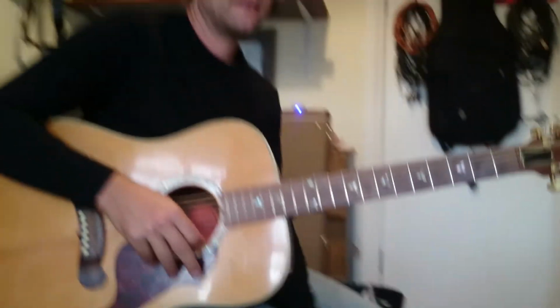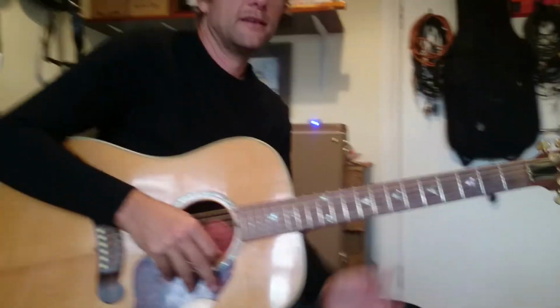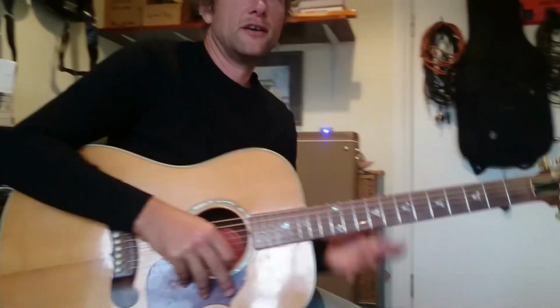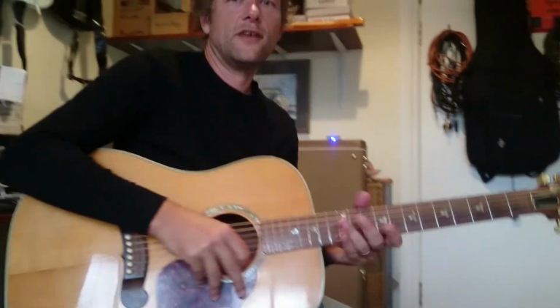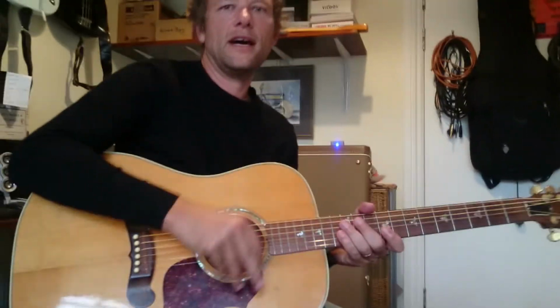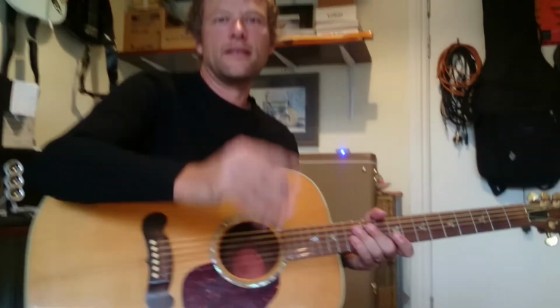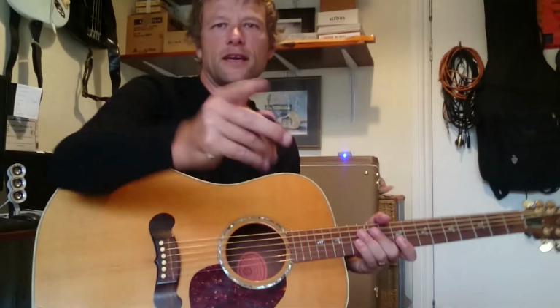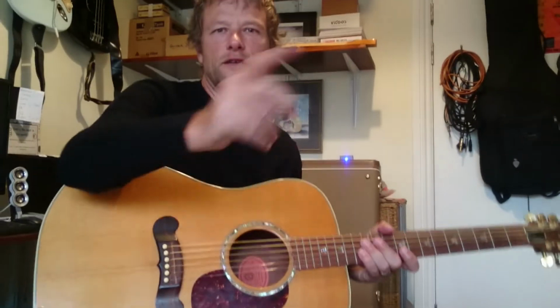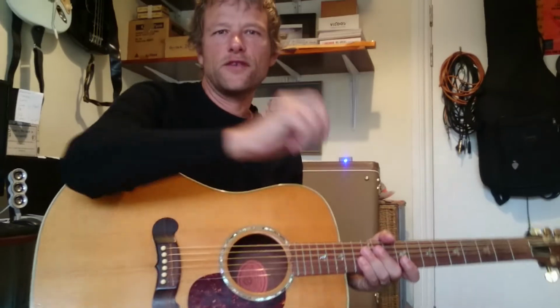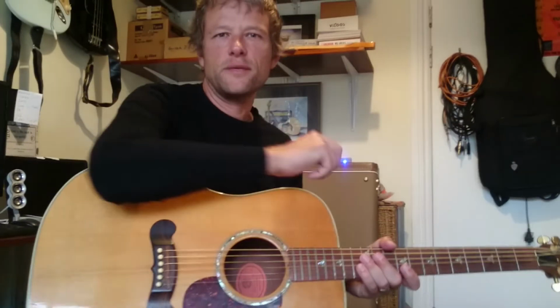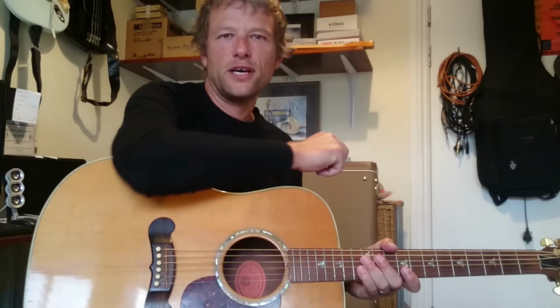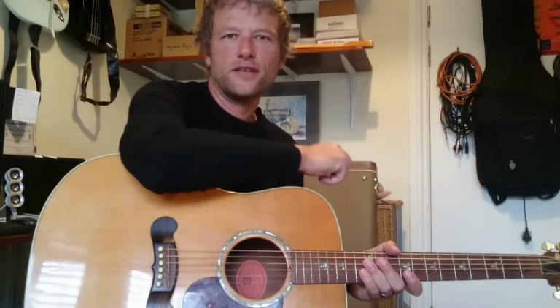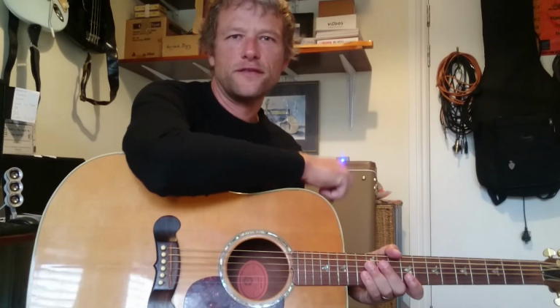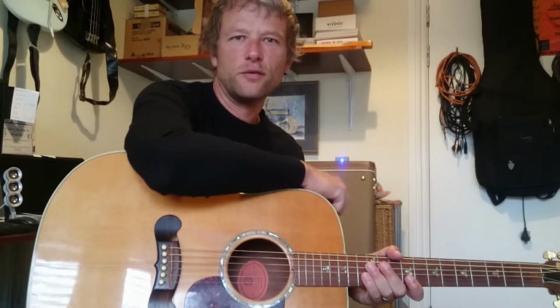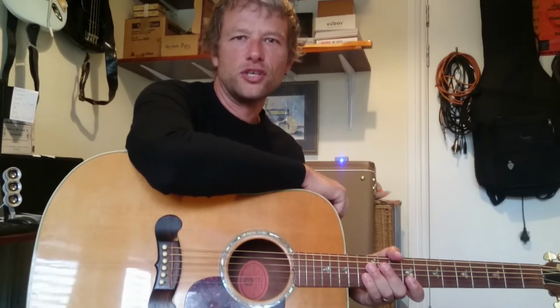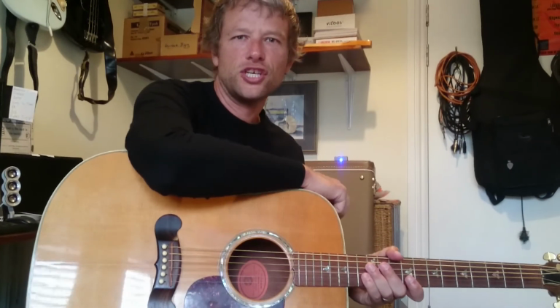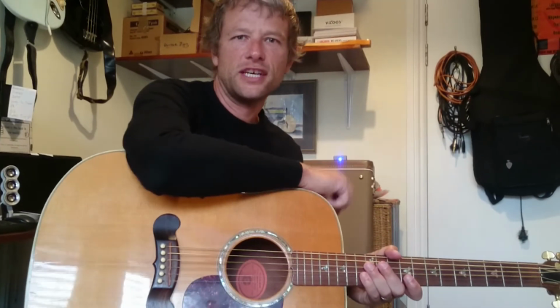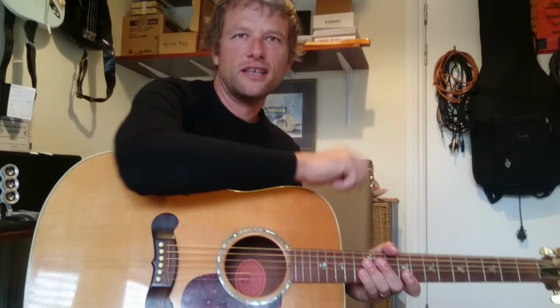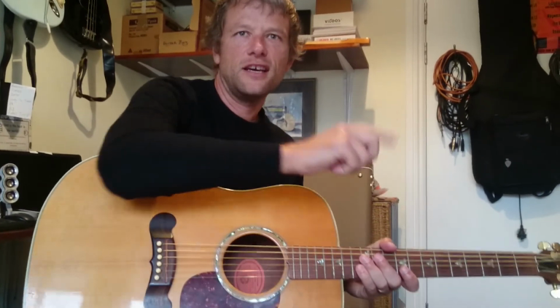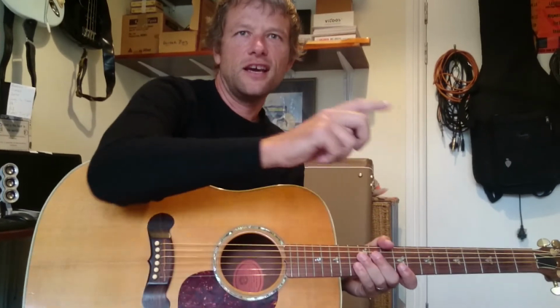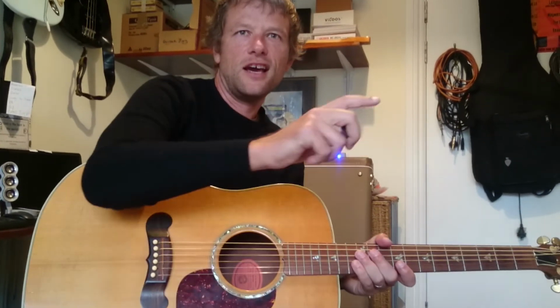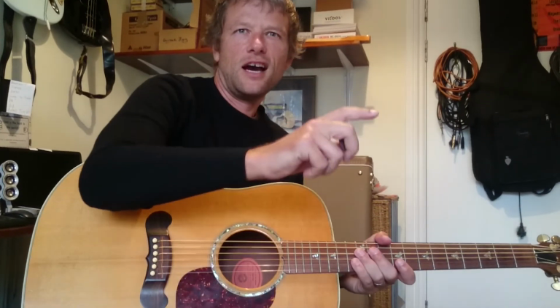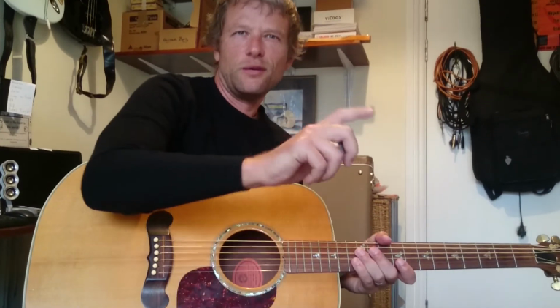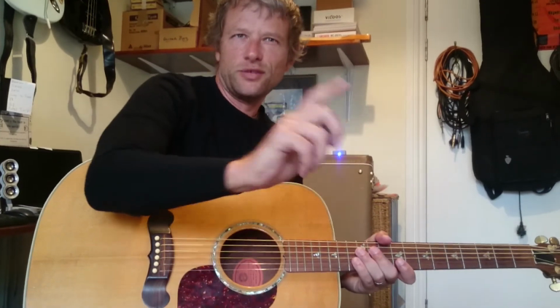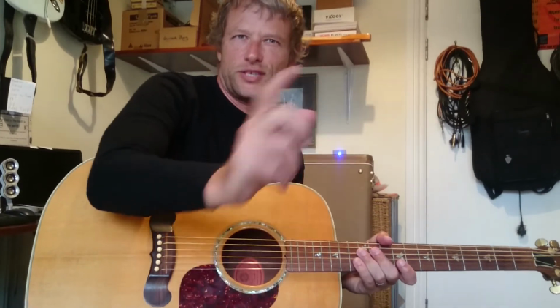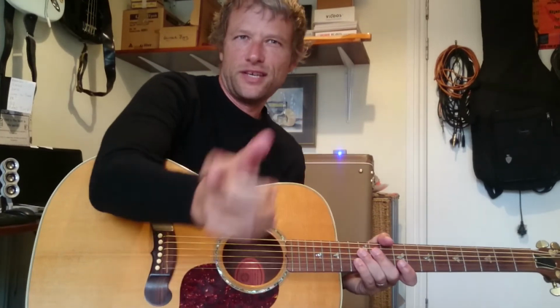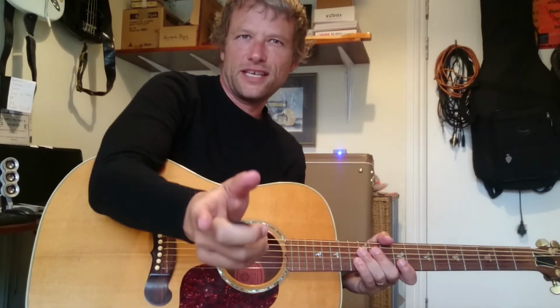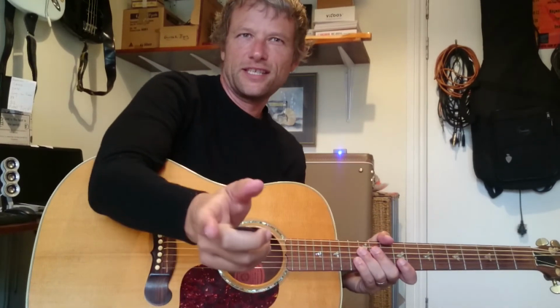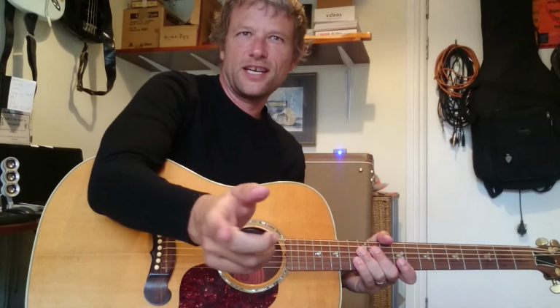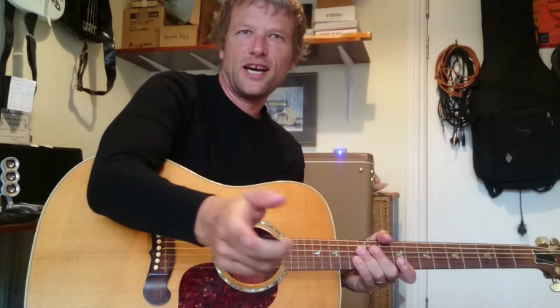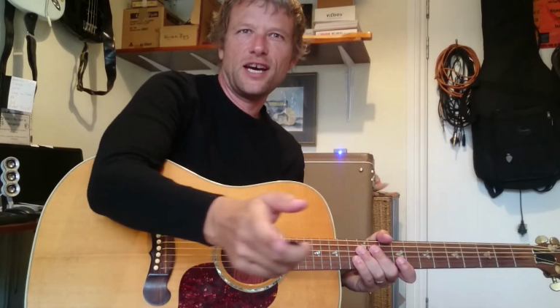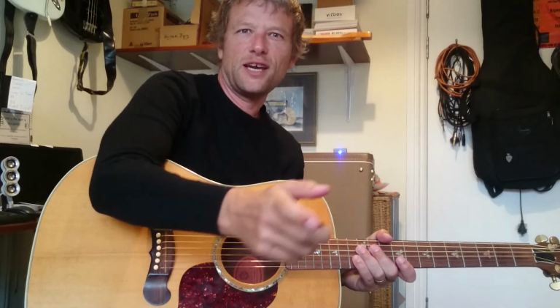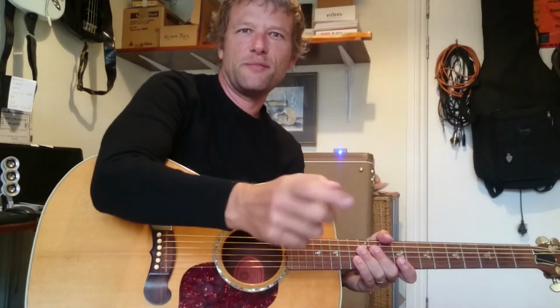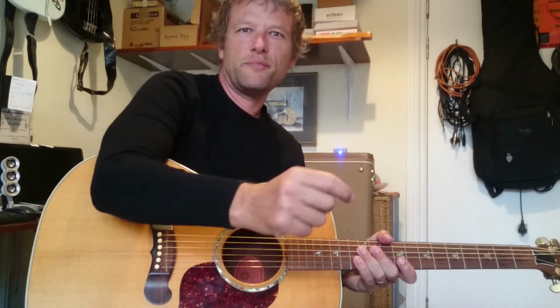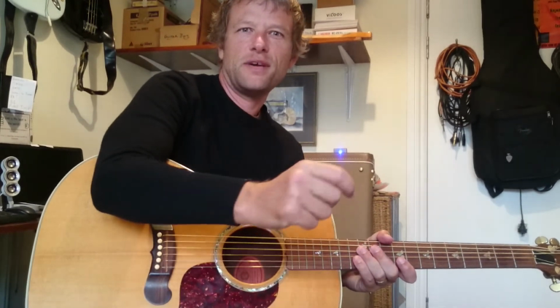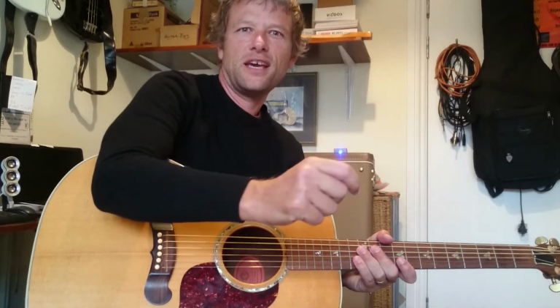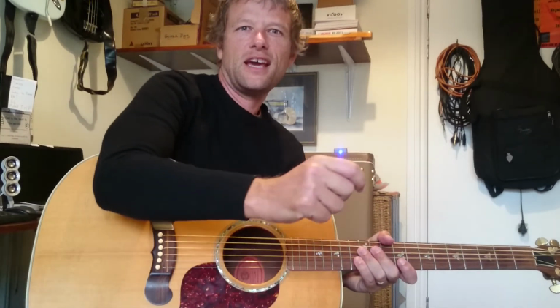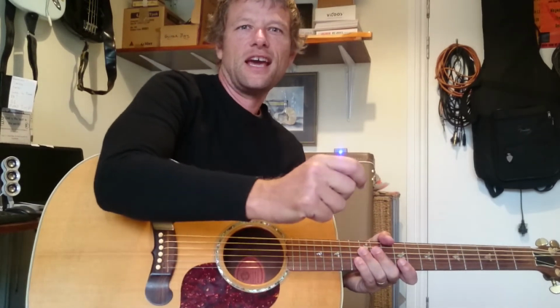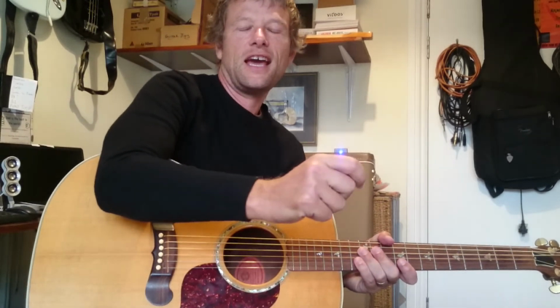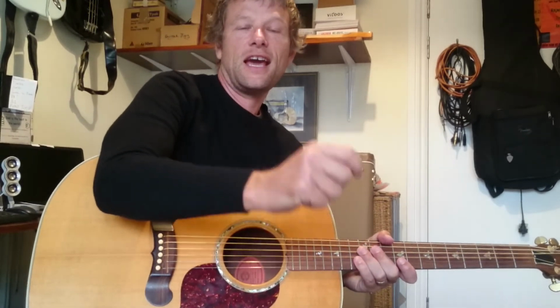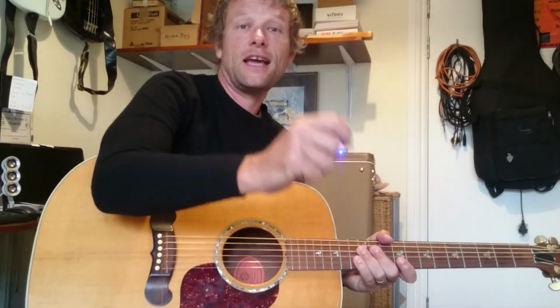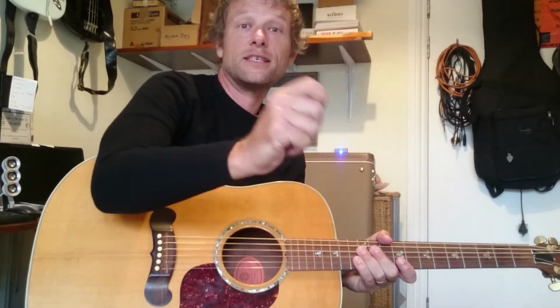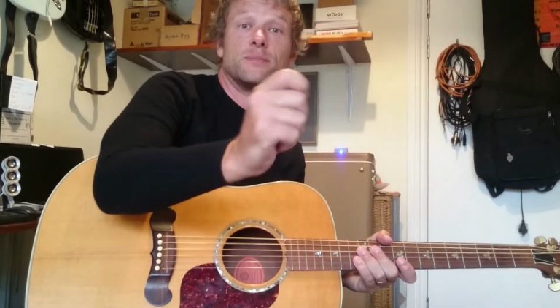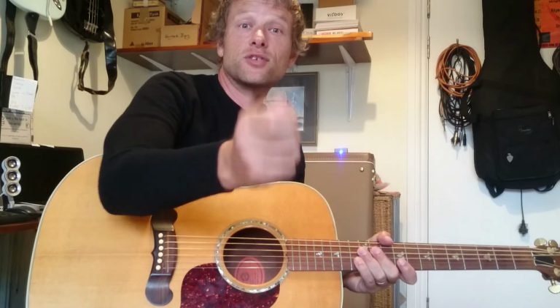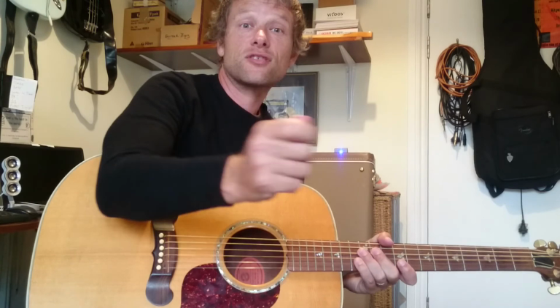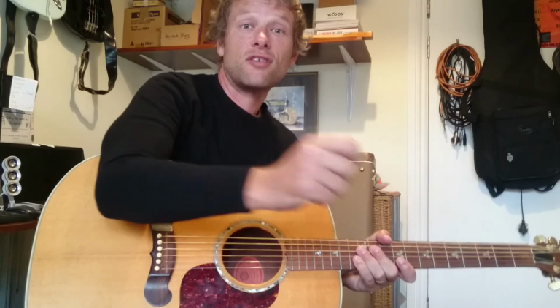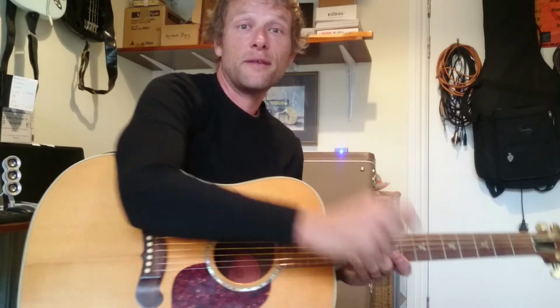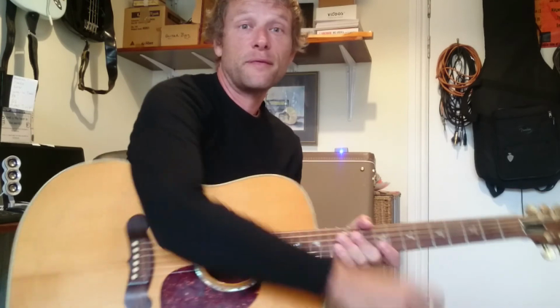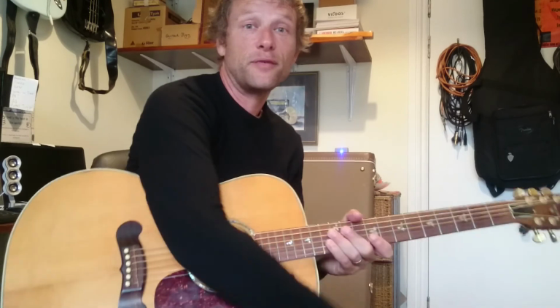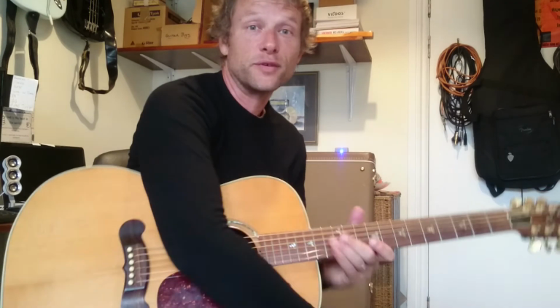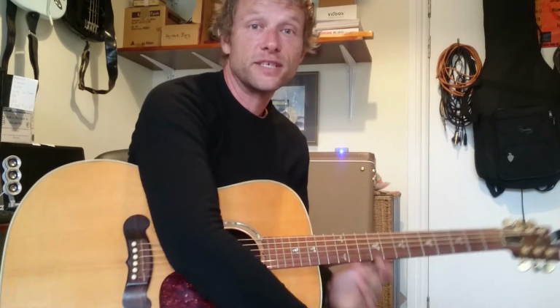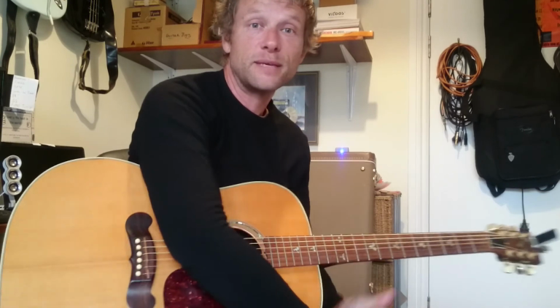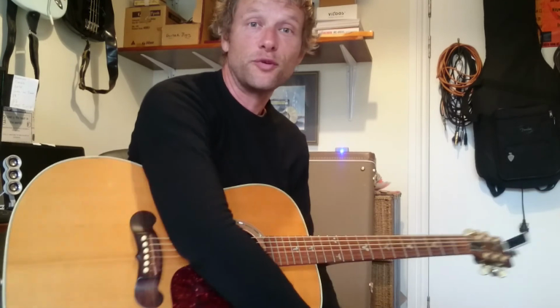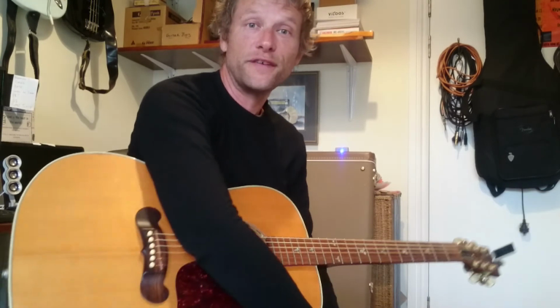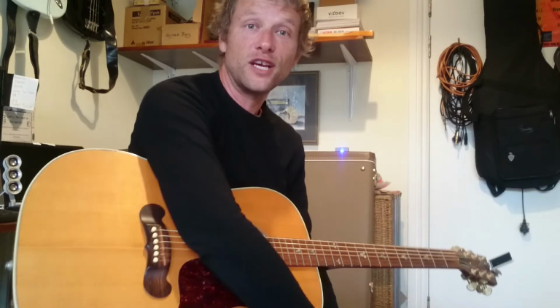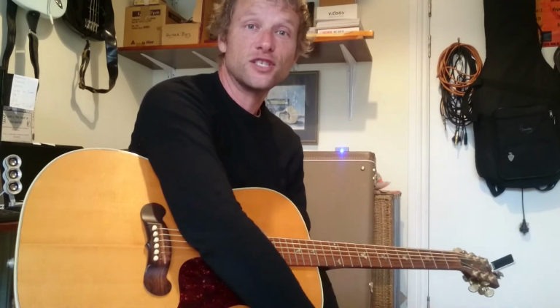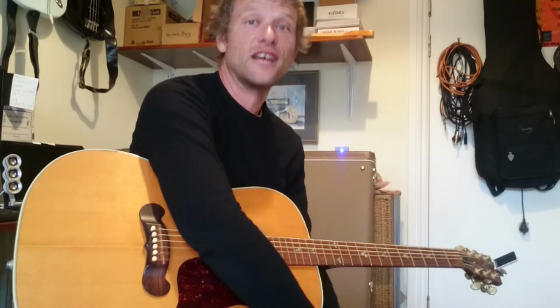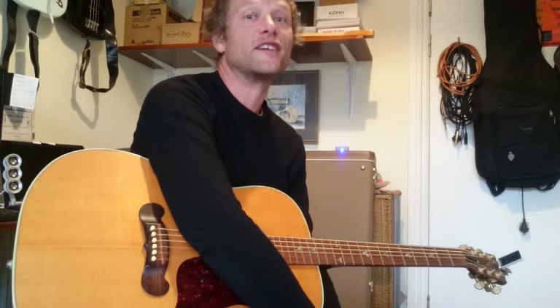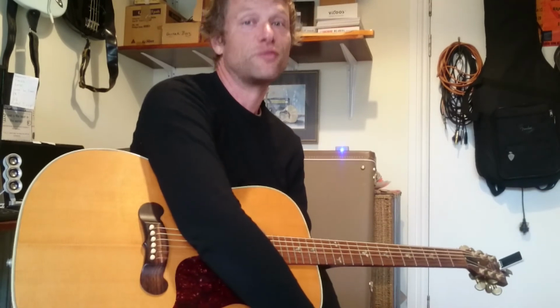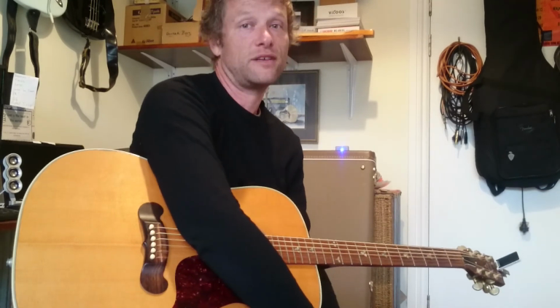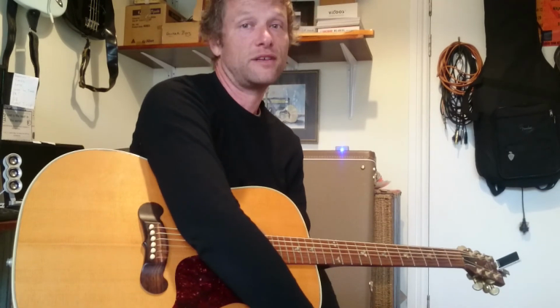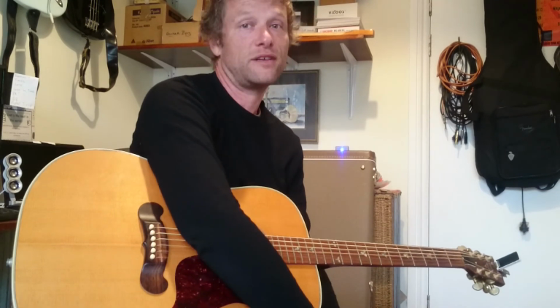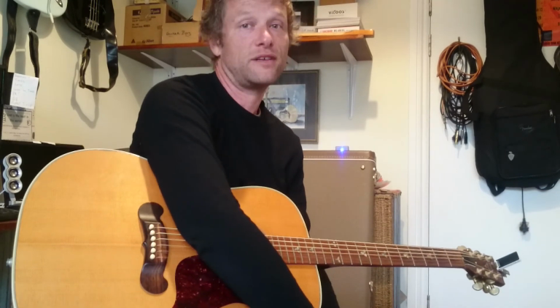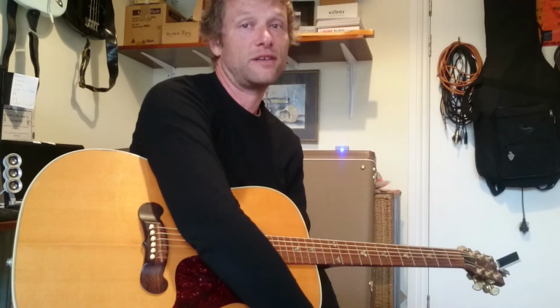Alright, thank you very much for watching. I will see you next time, and subscribe if you want to see more videos like this one. Bye!